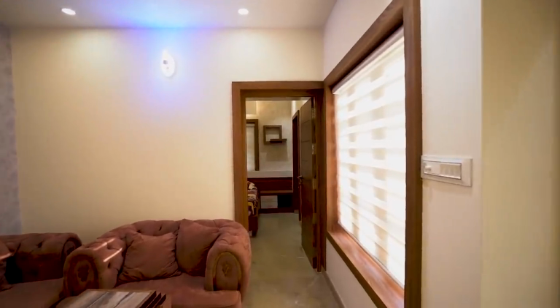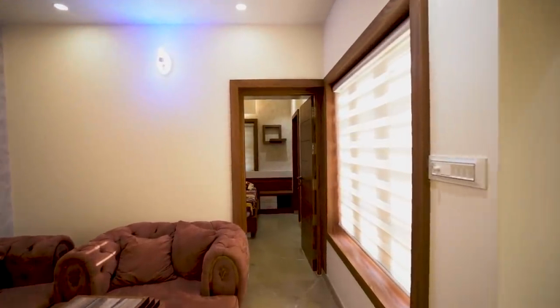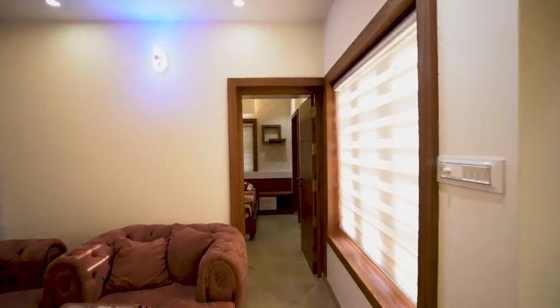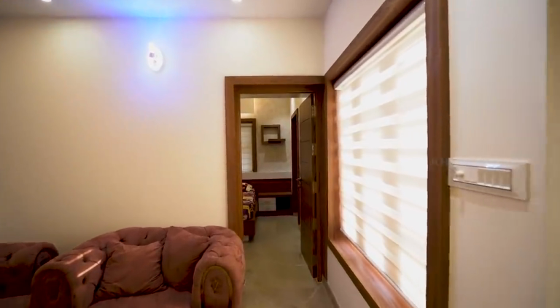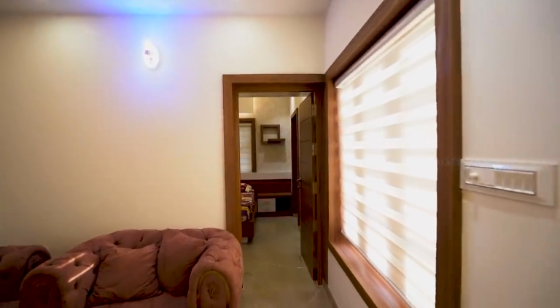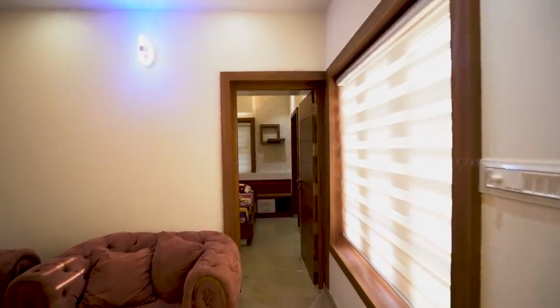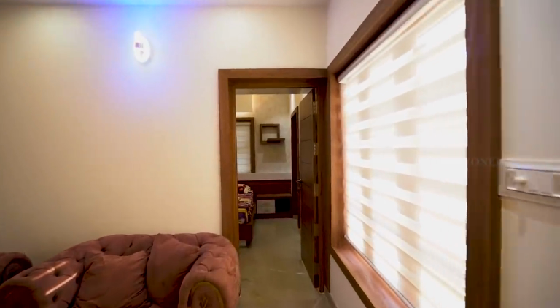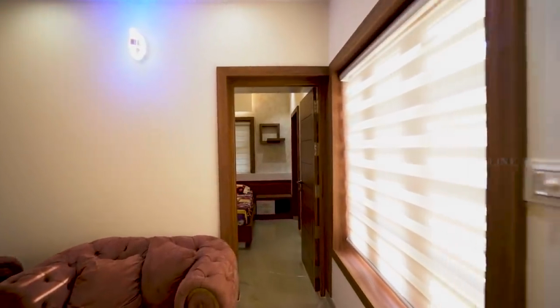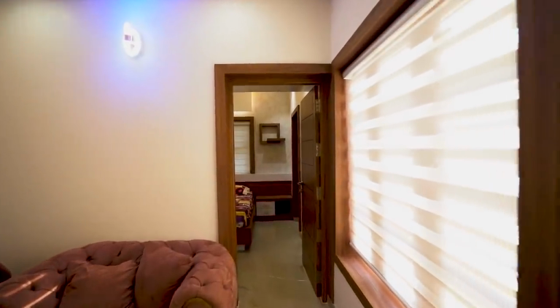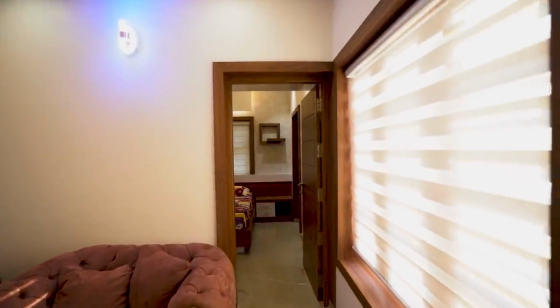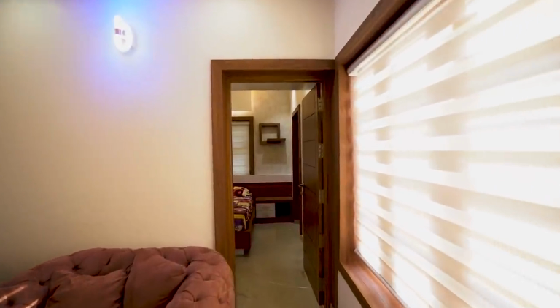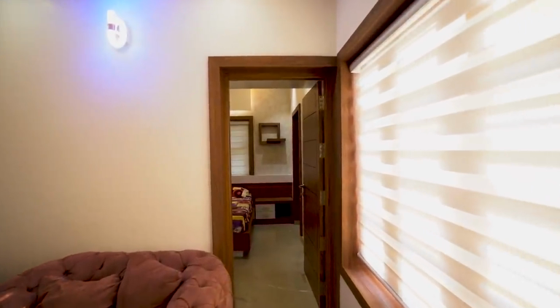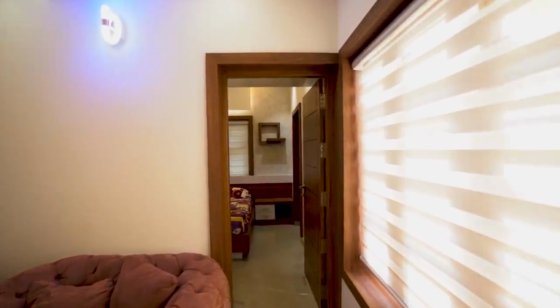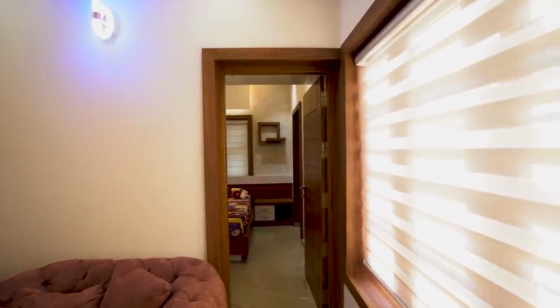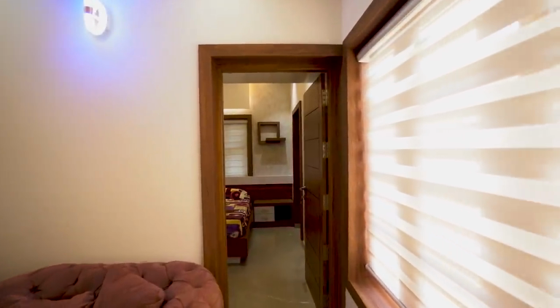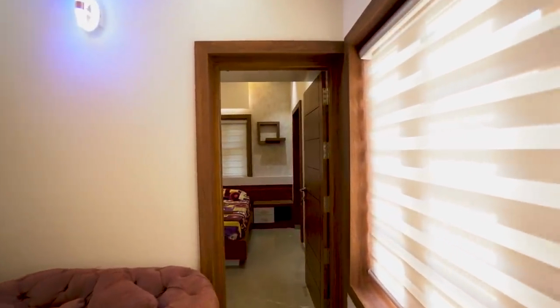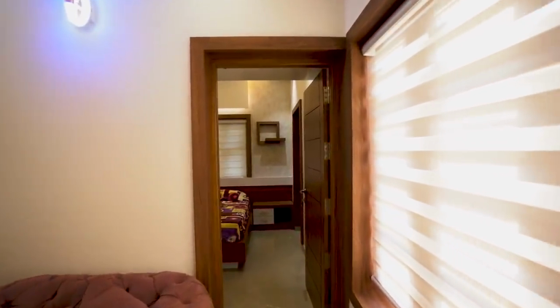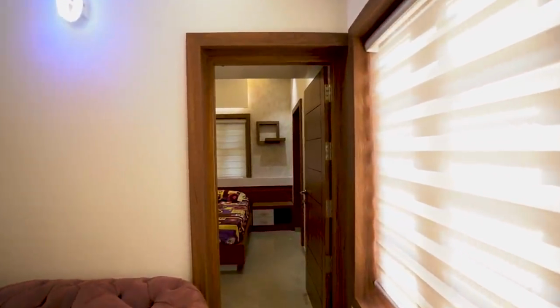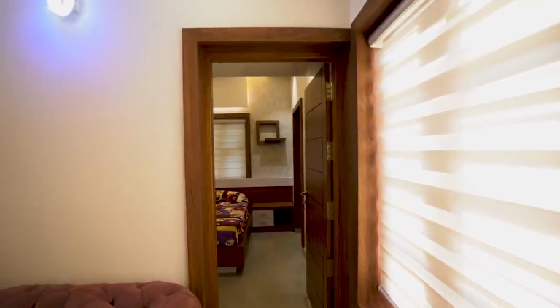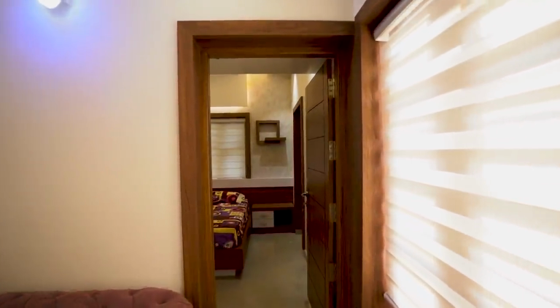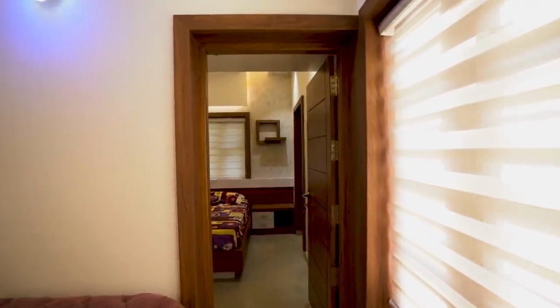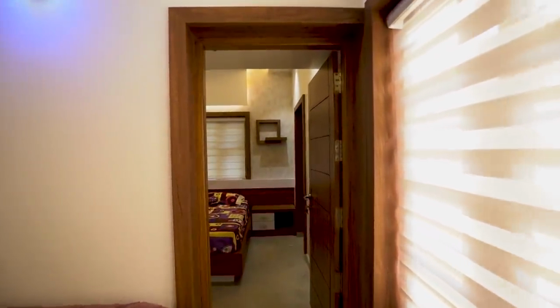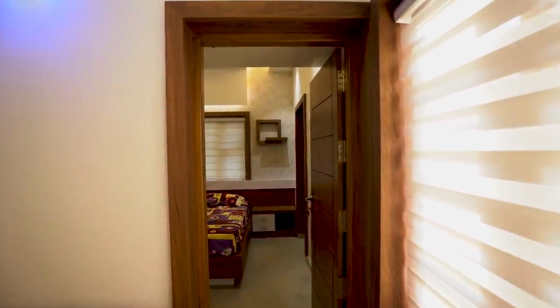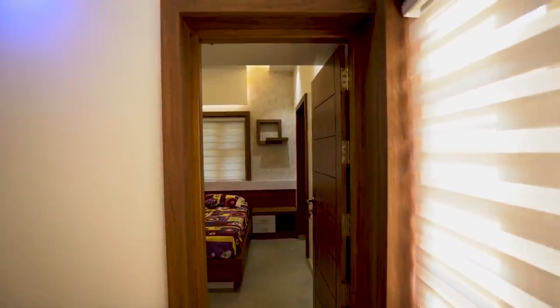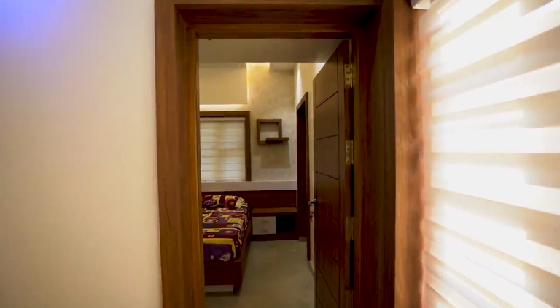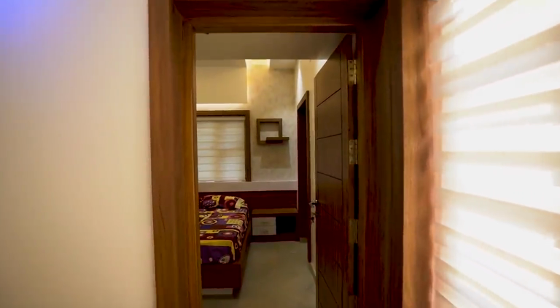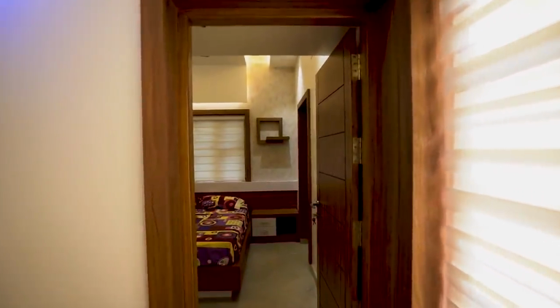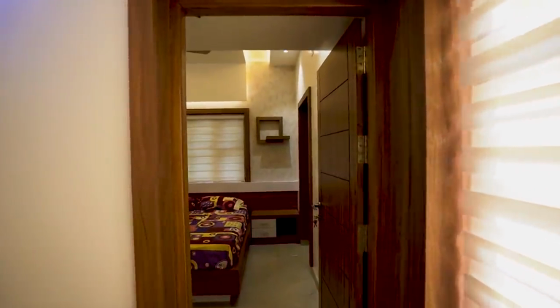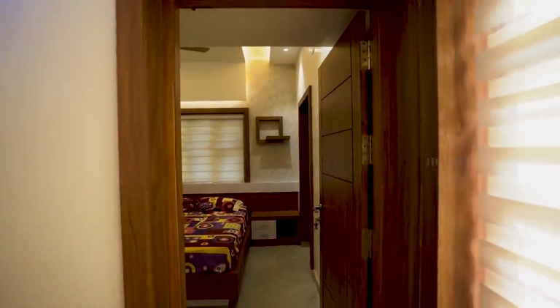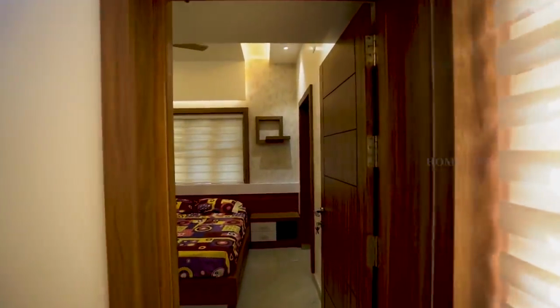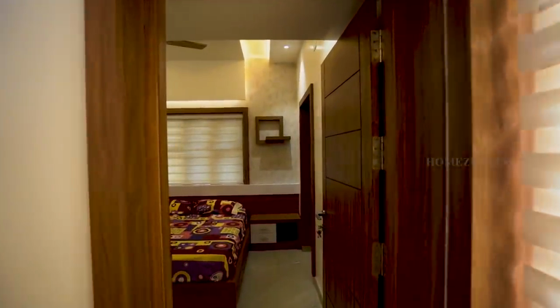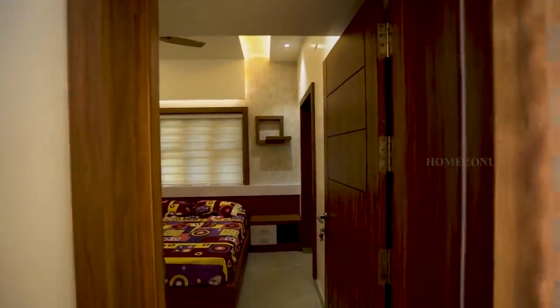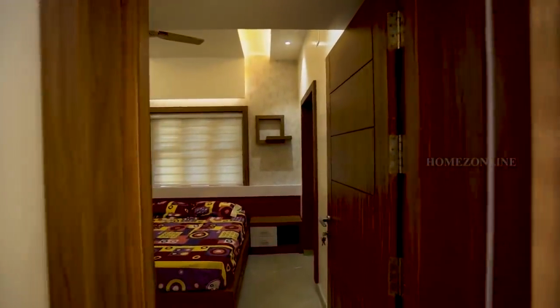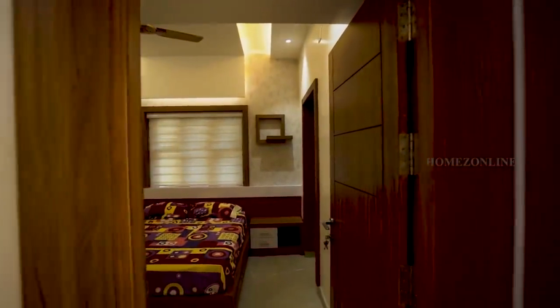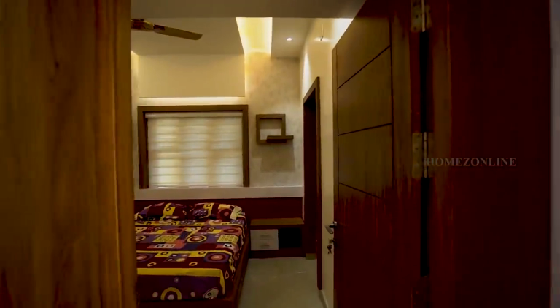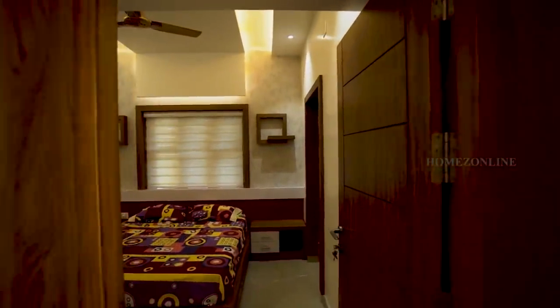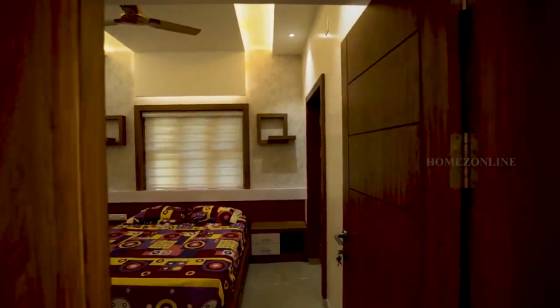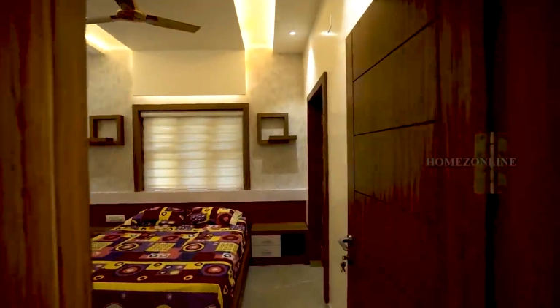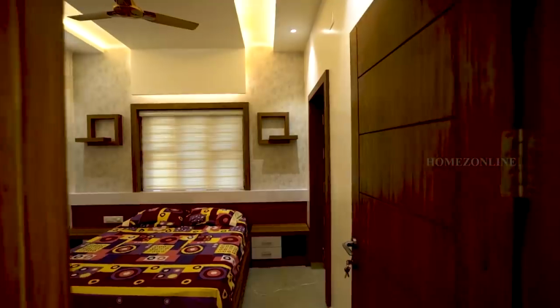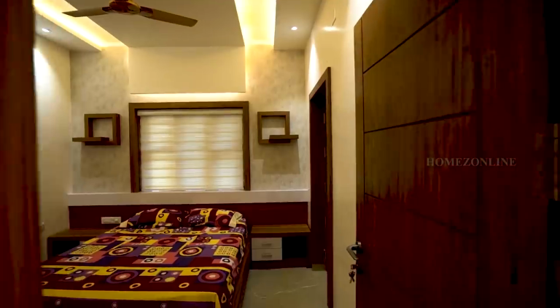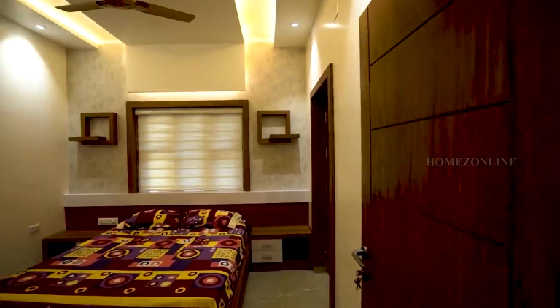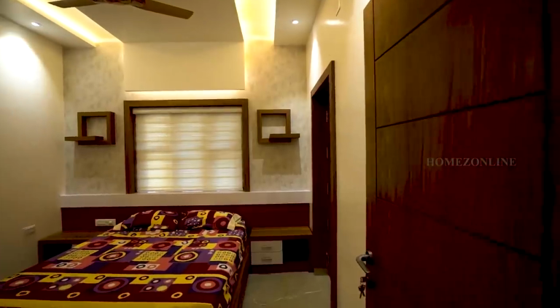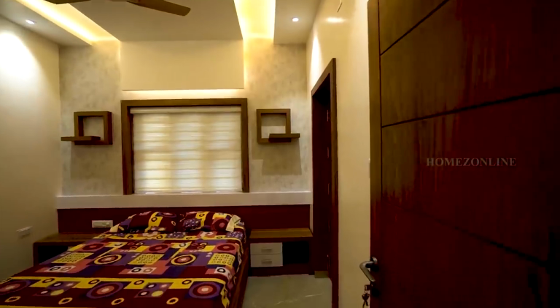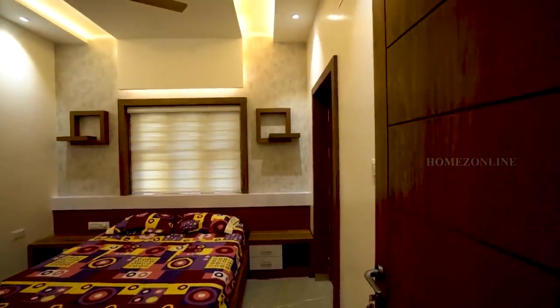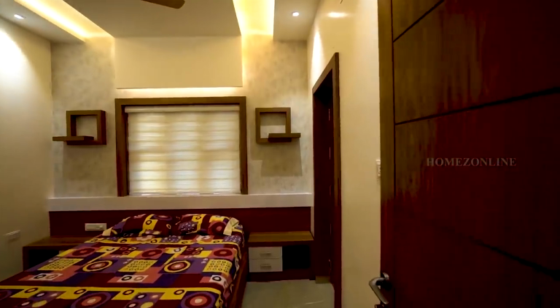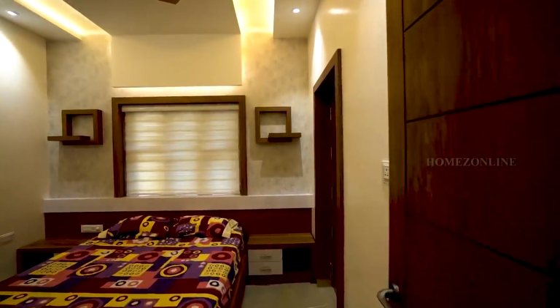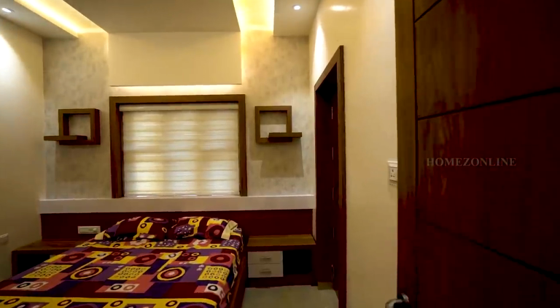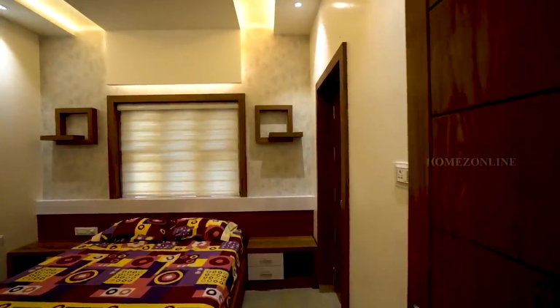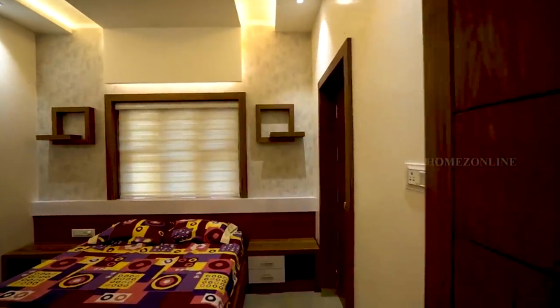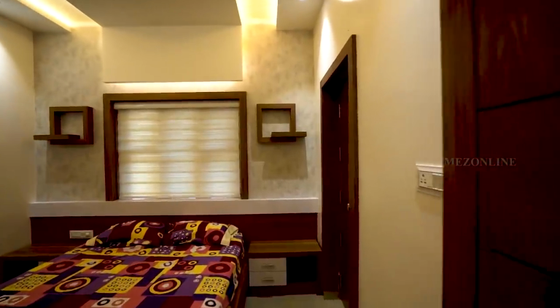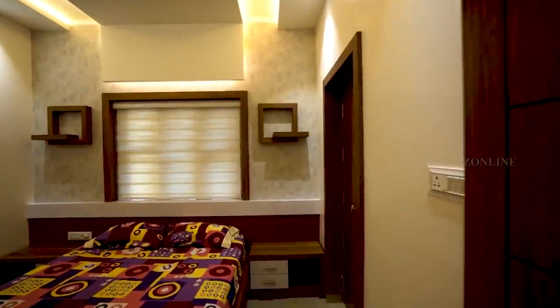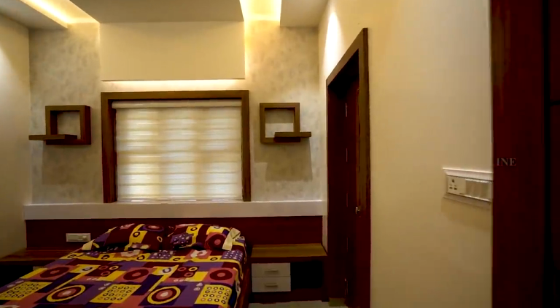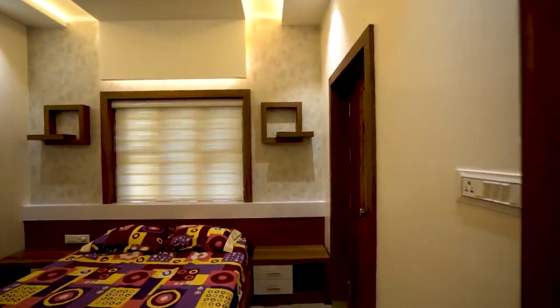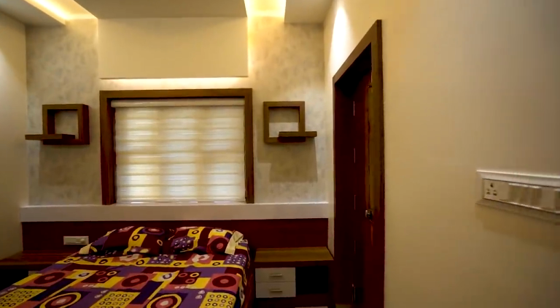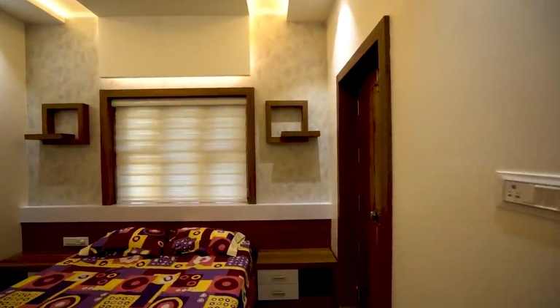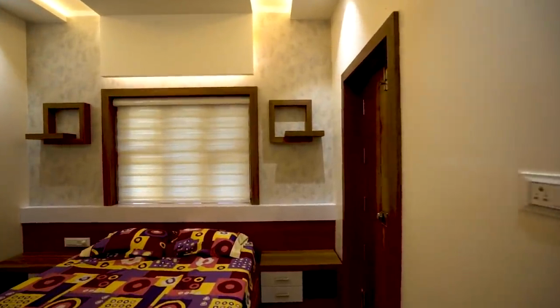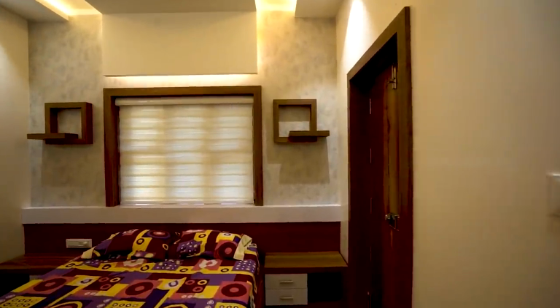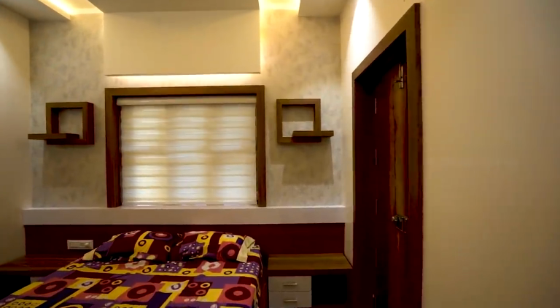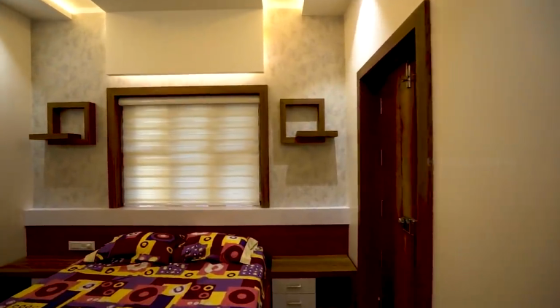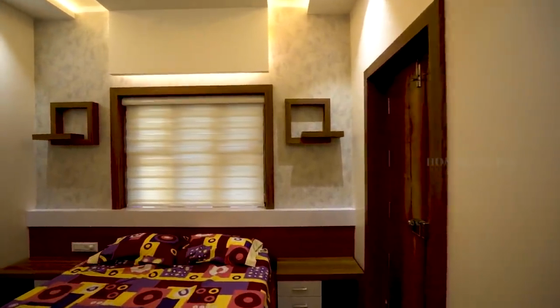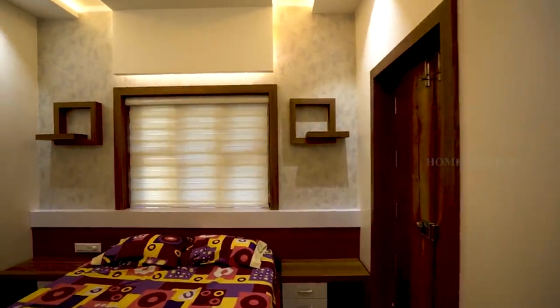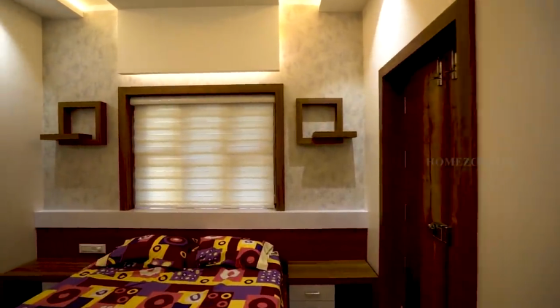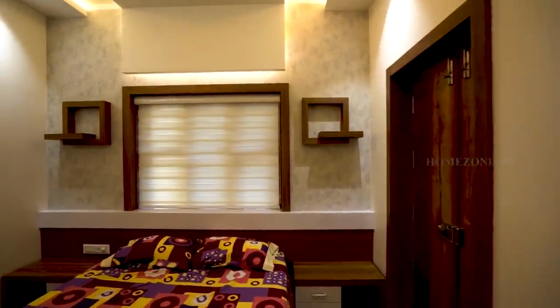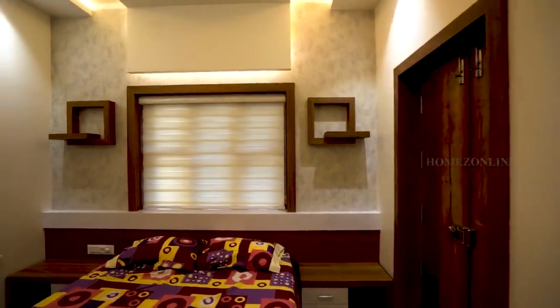We are moving to the third bedroom. It is simply arranged with attached toilet, double cot bed and wardrobes.